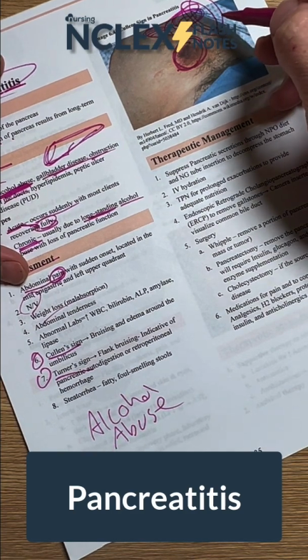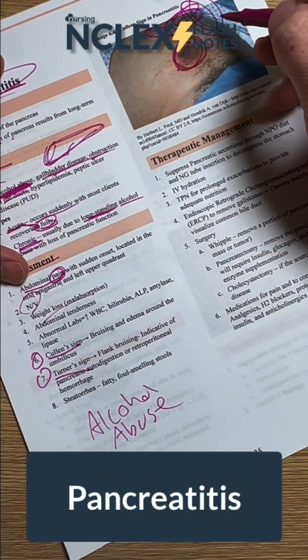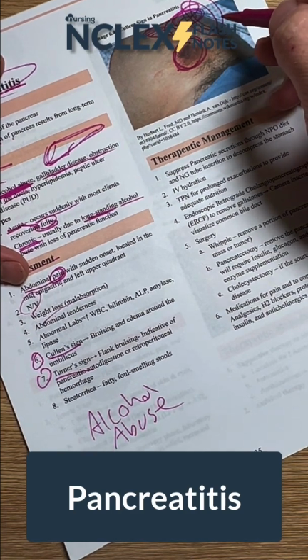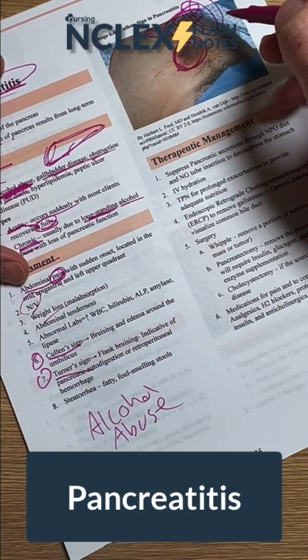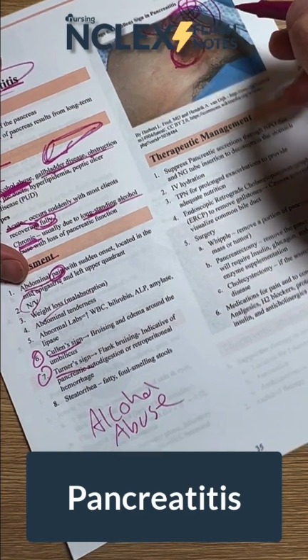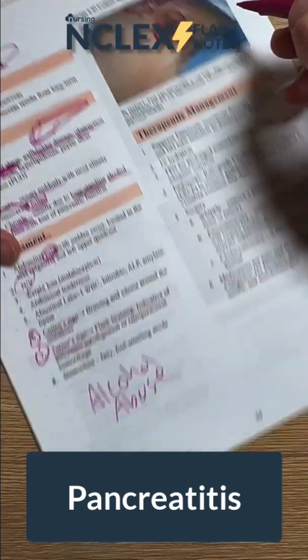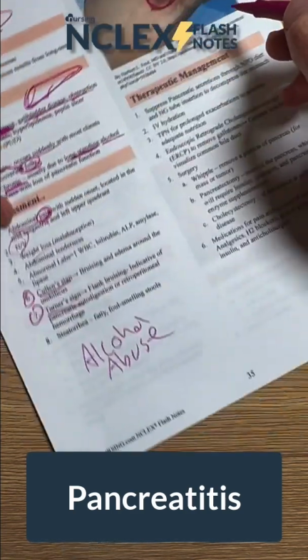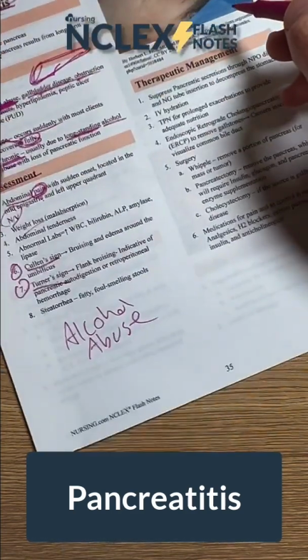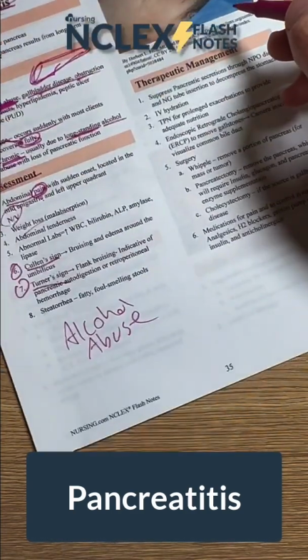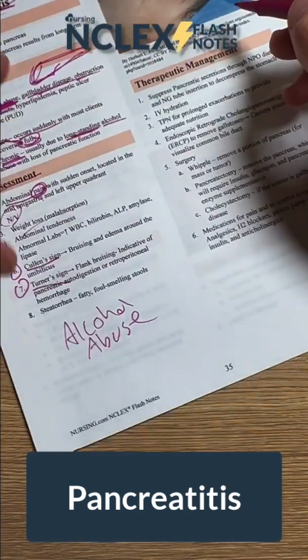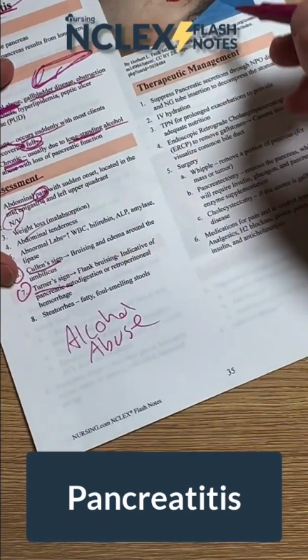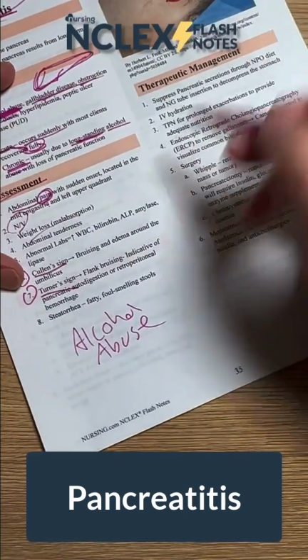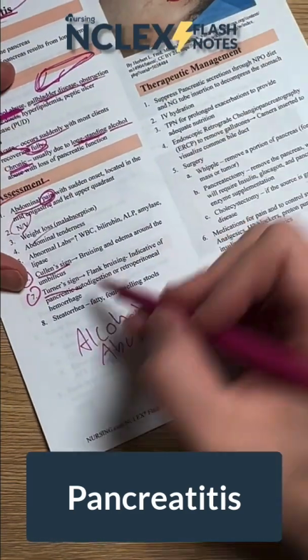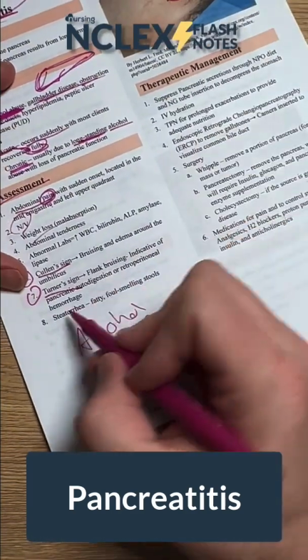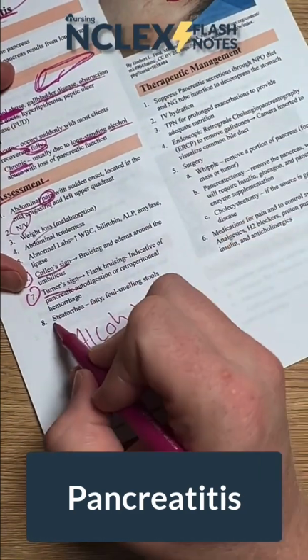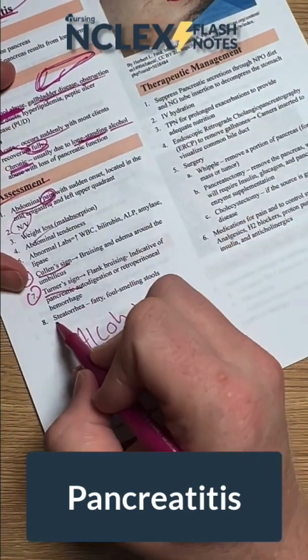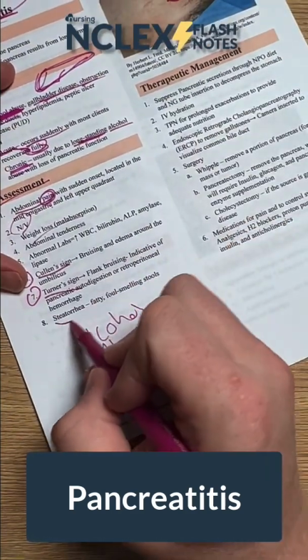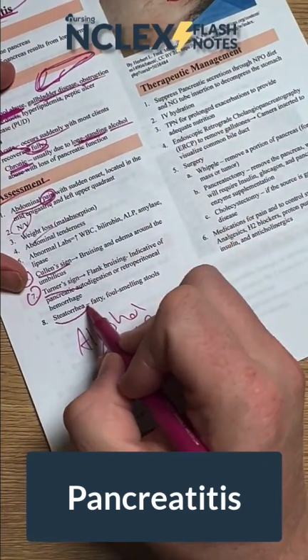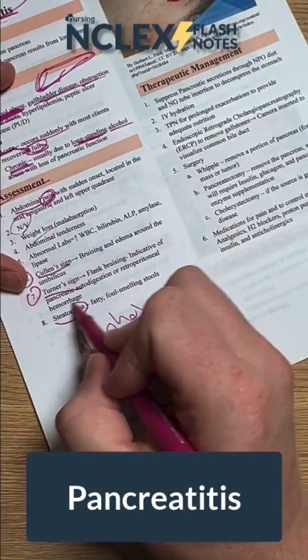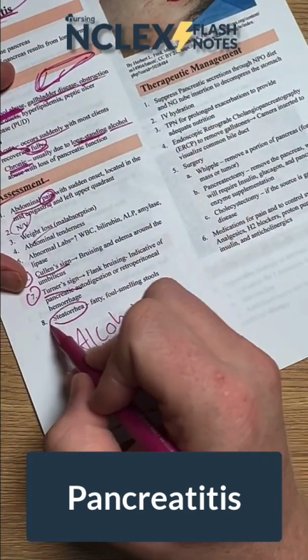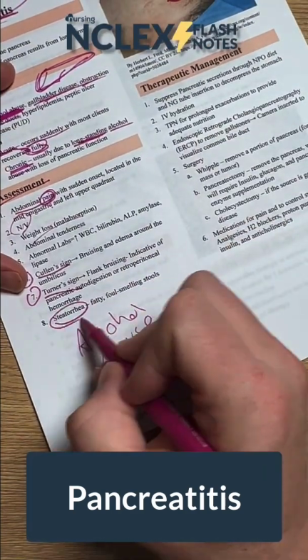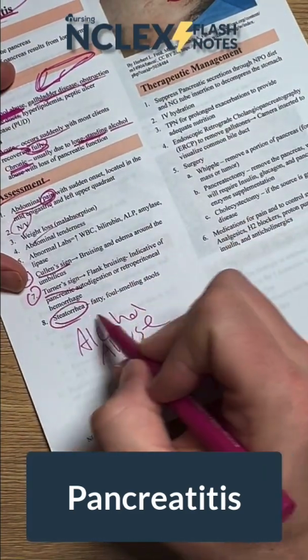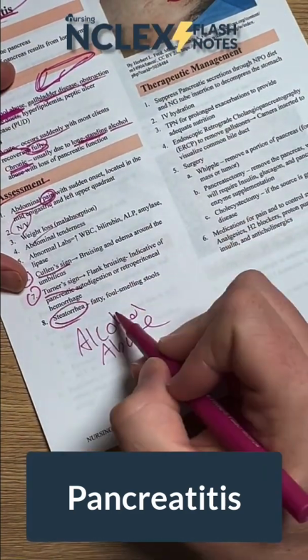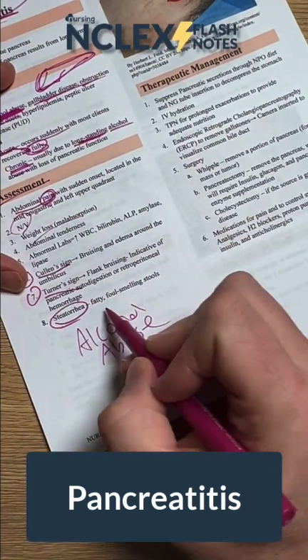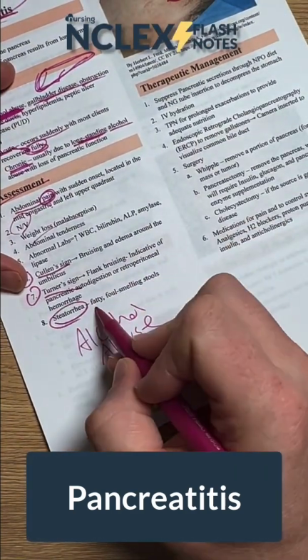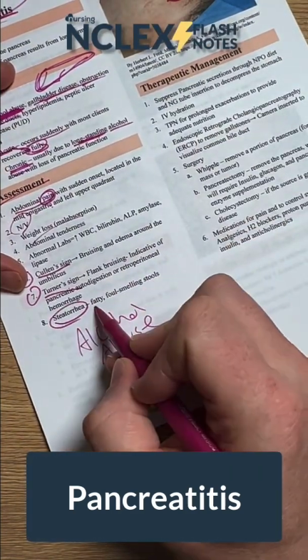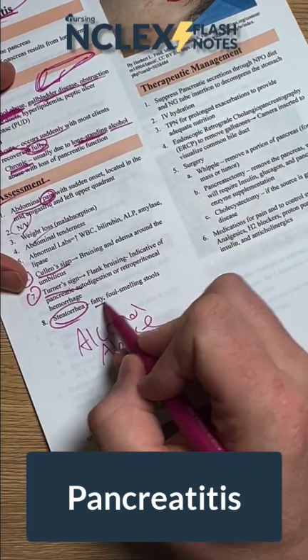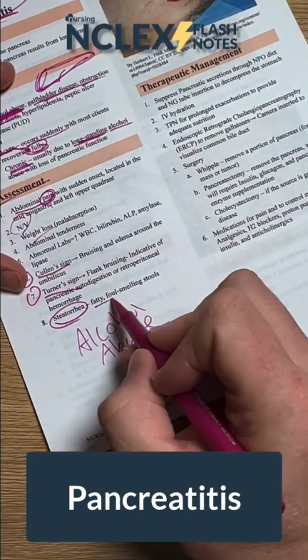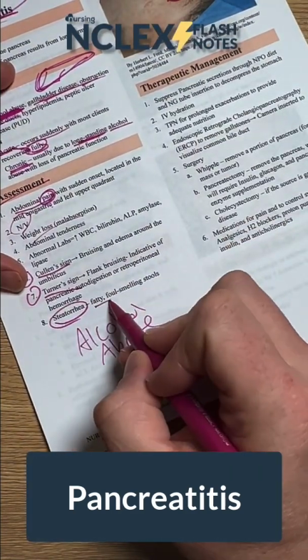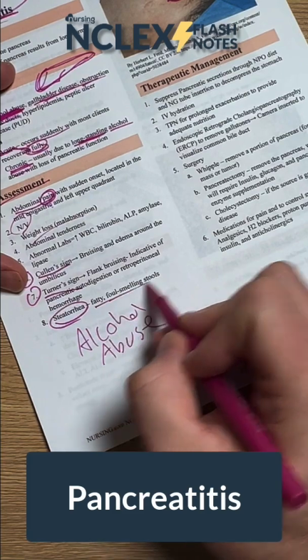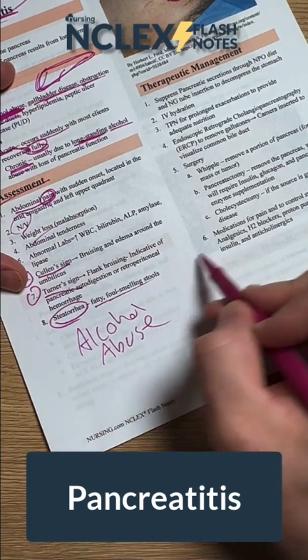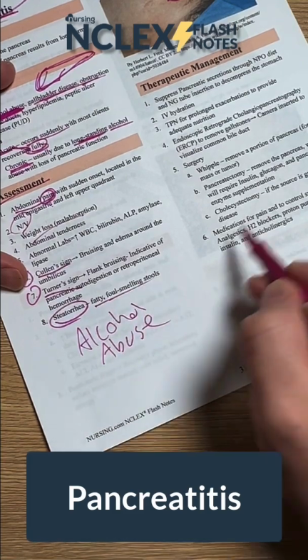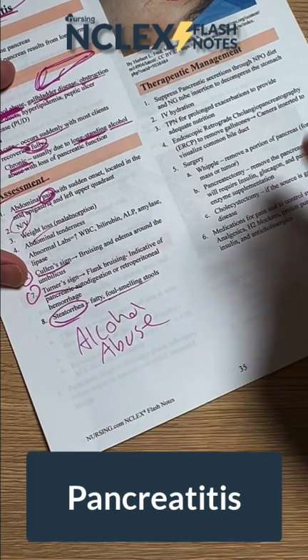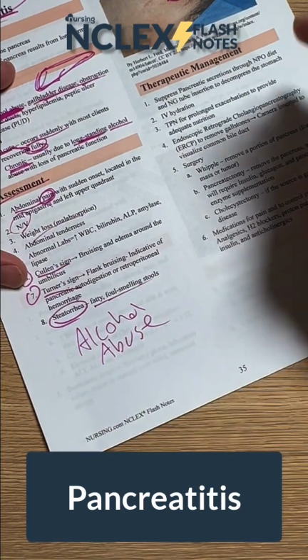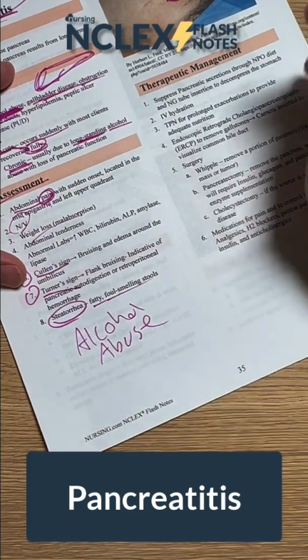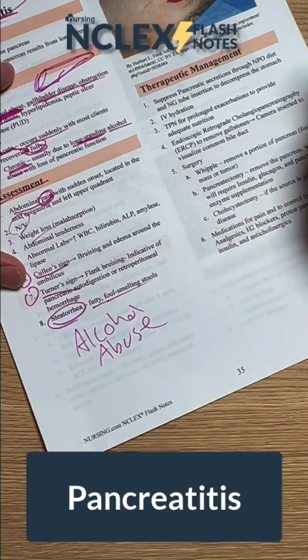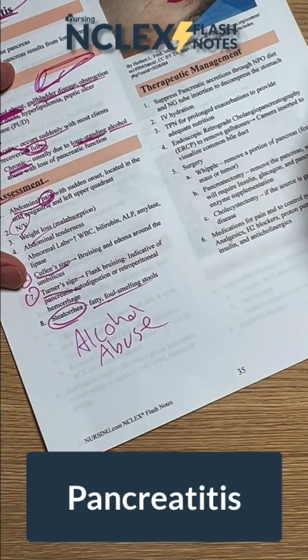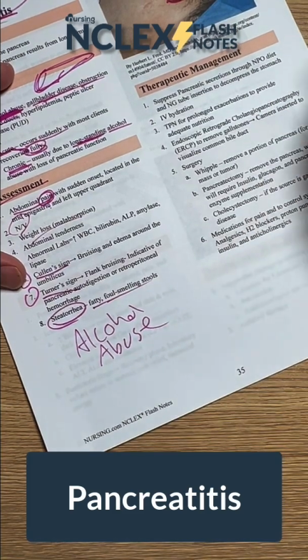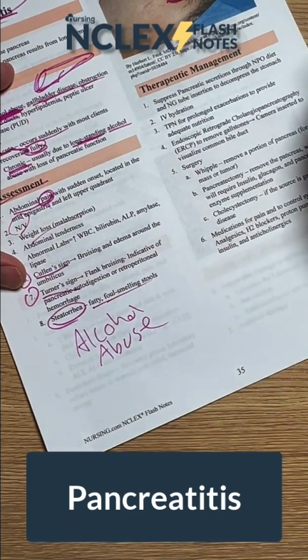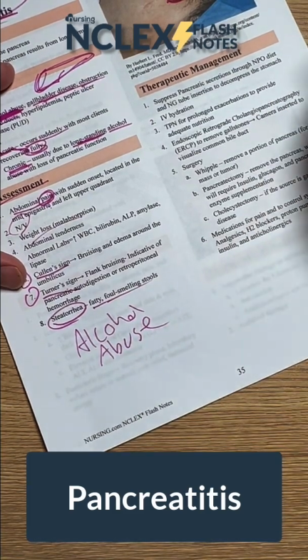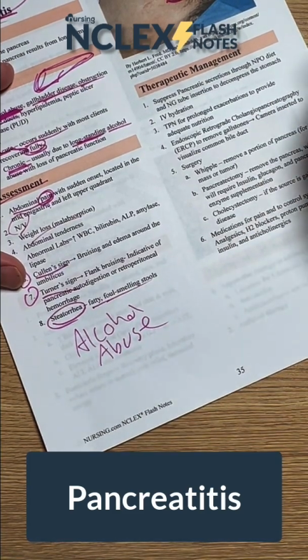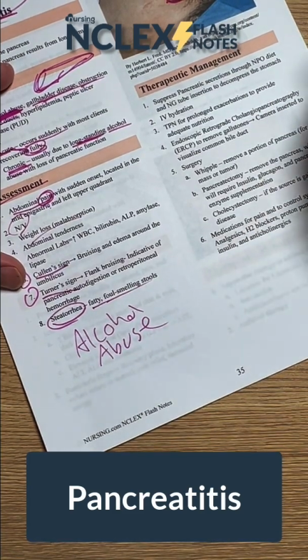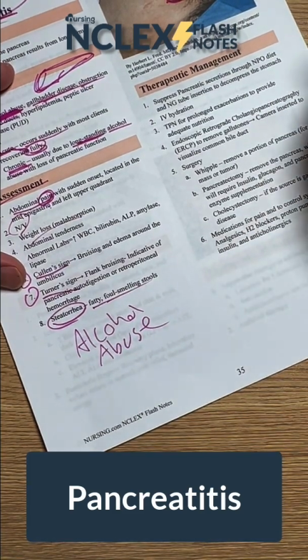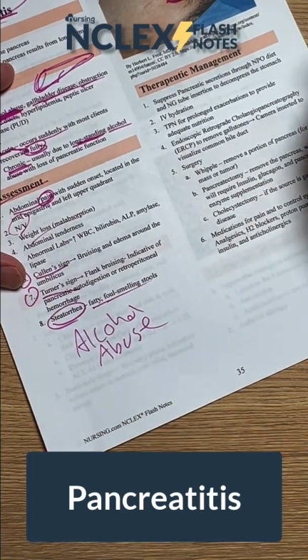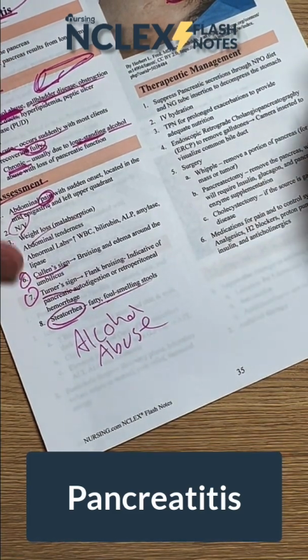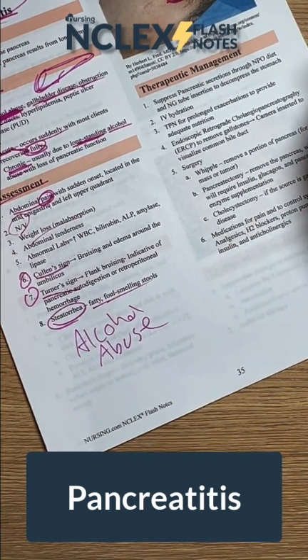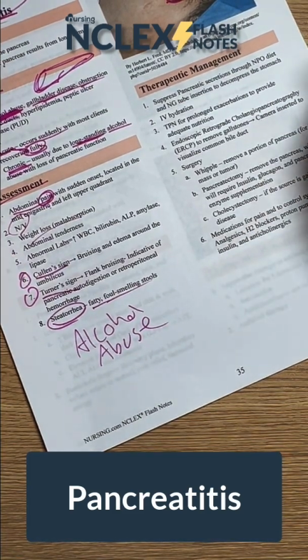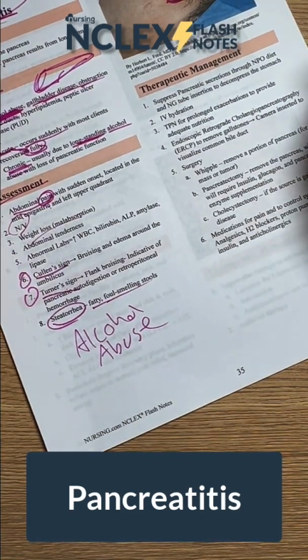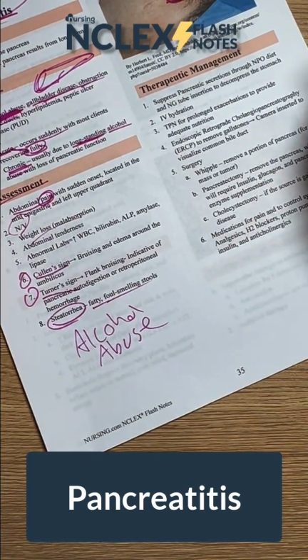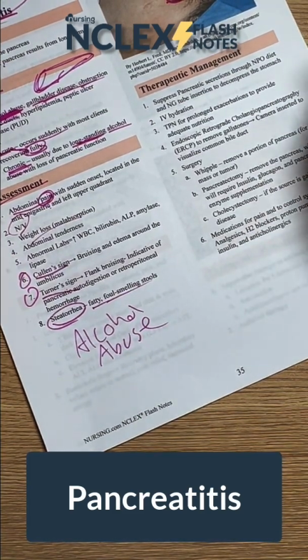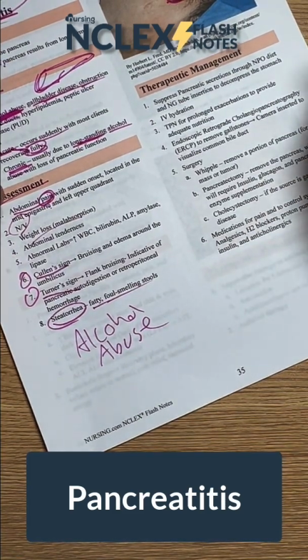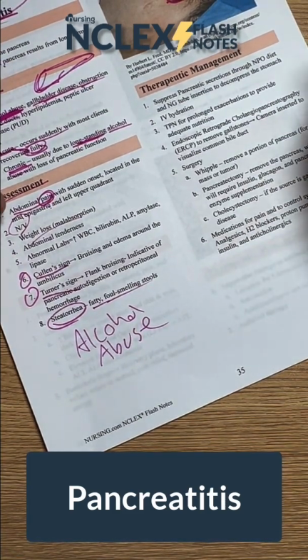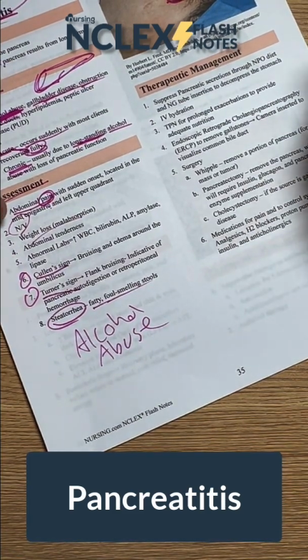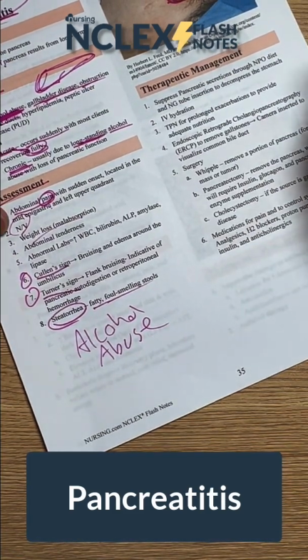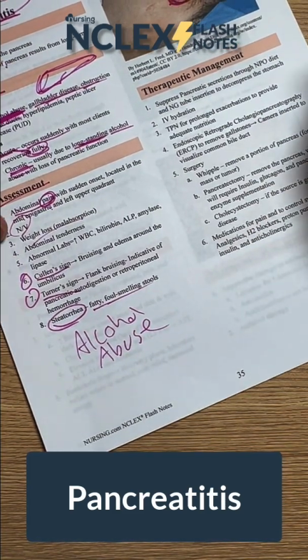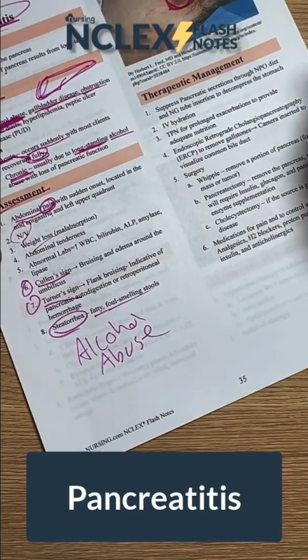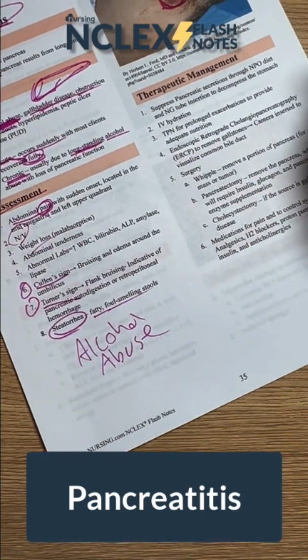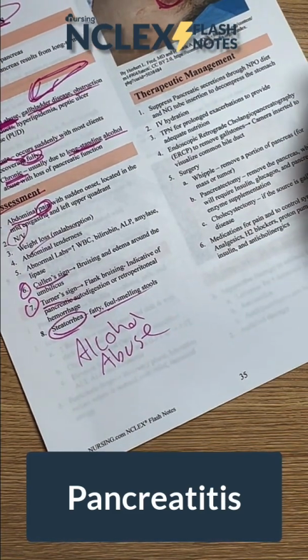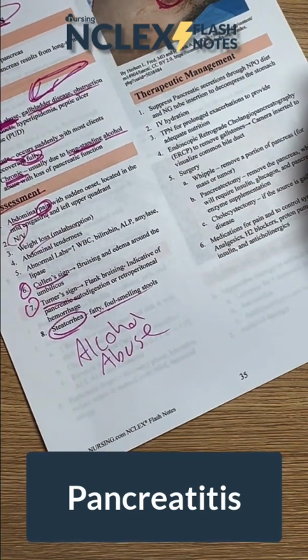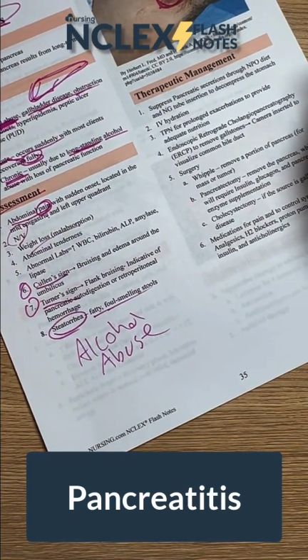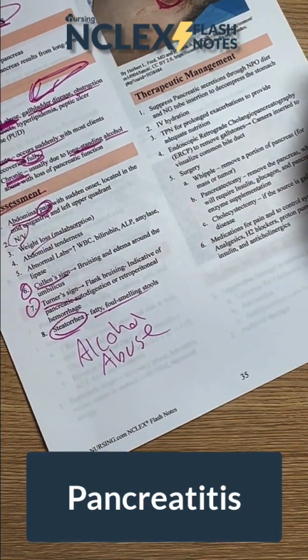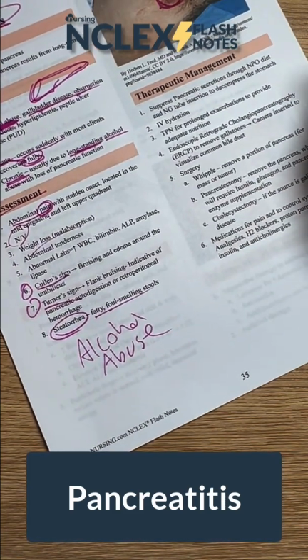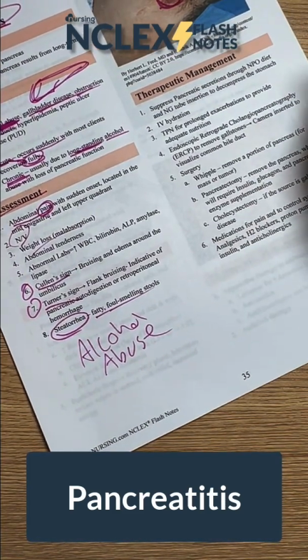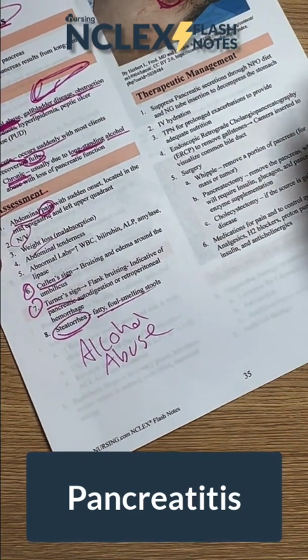Another one to keep in mind is steatorrhea, which is fatty, foul-smelling stools. You can see this in other diseases as well.